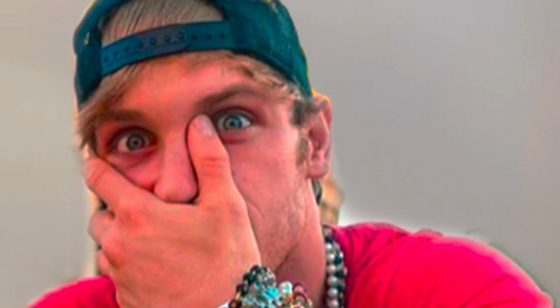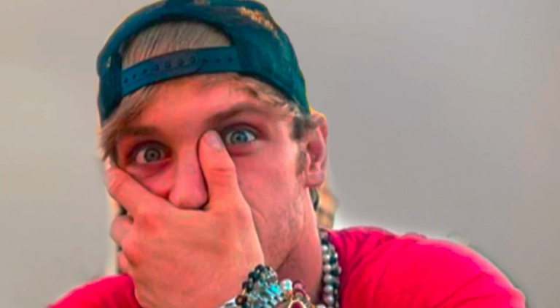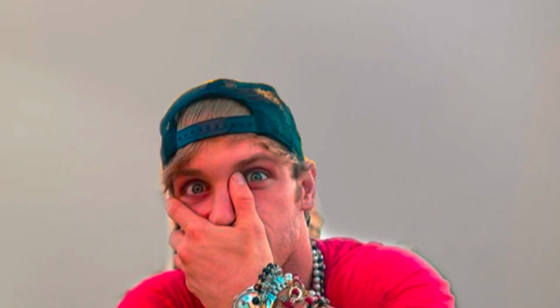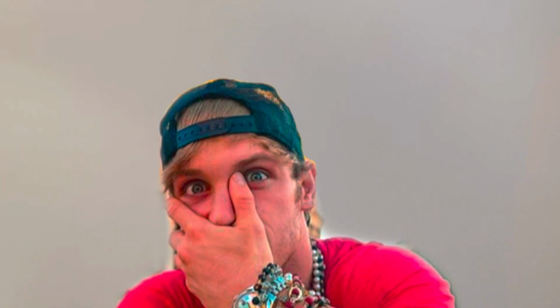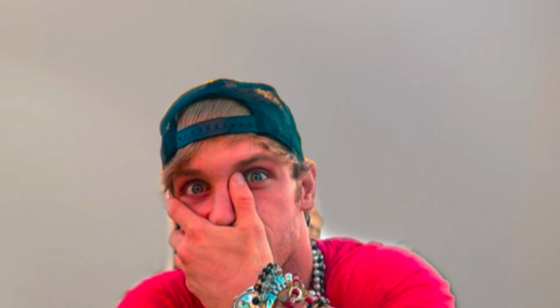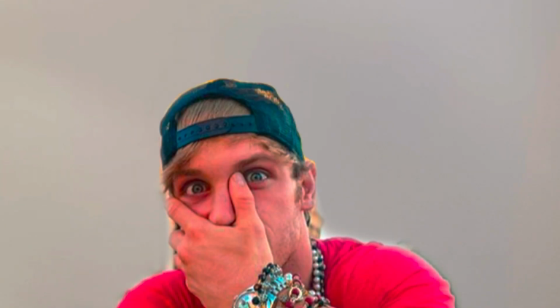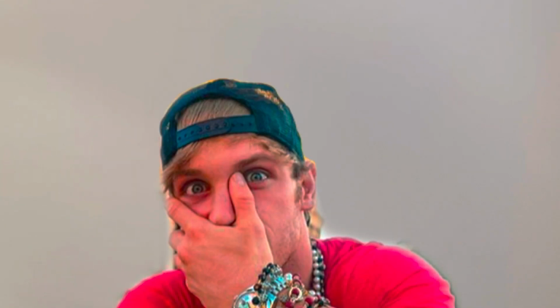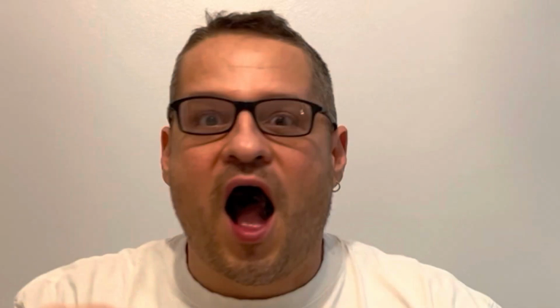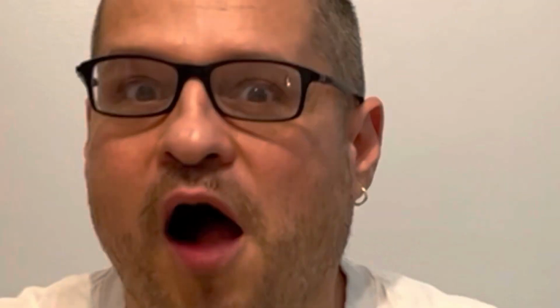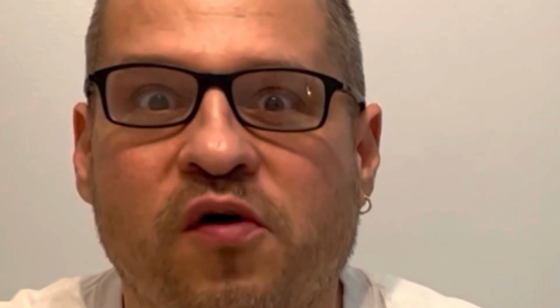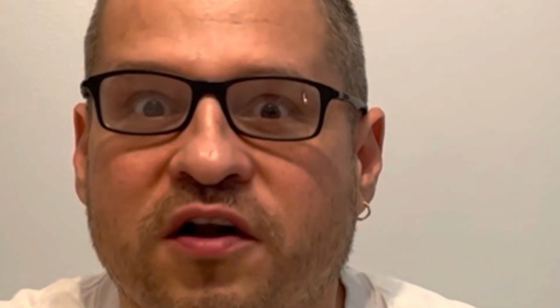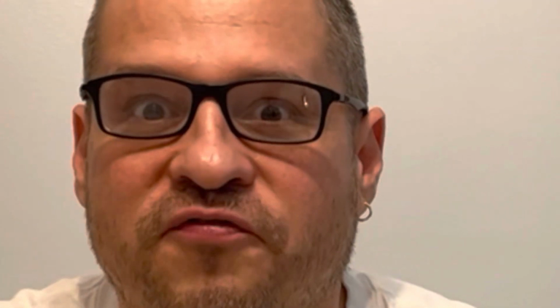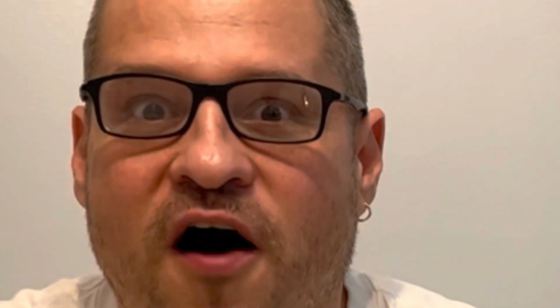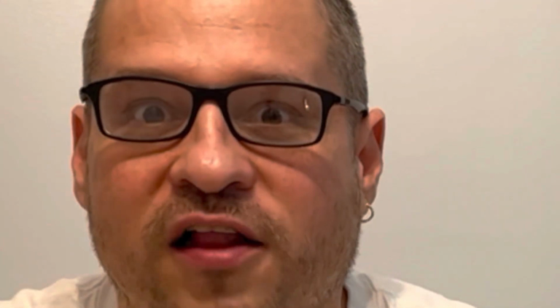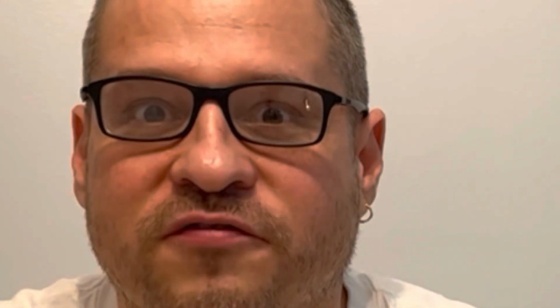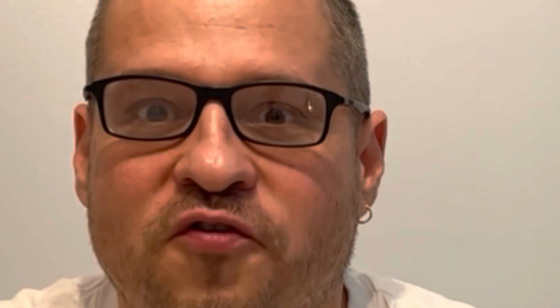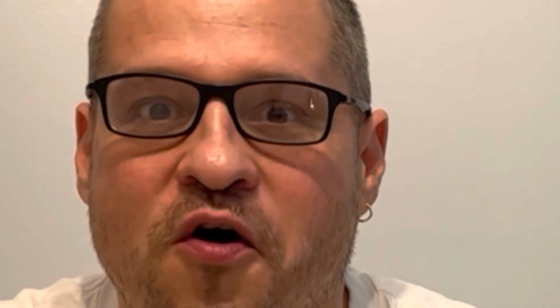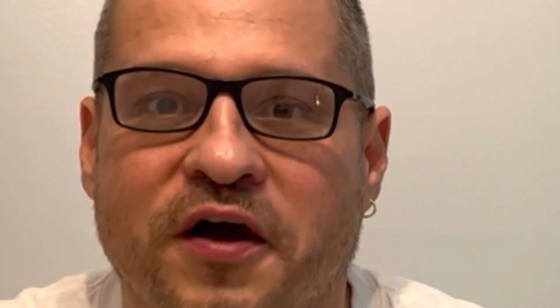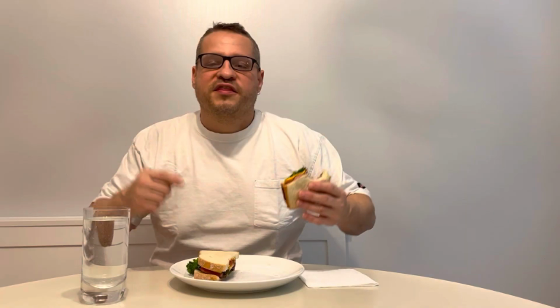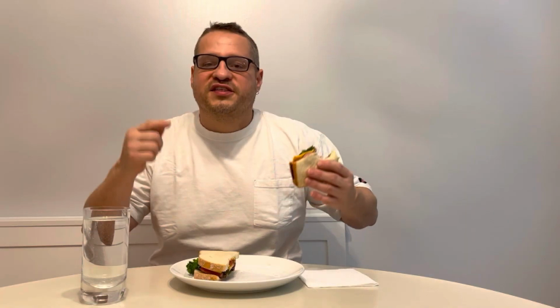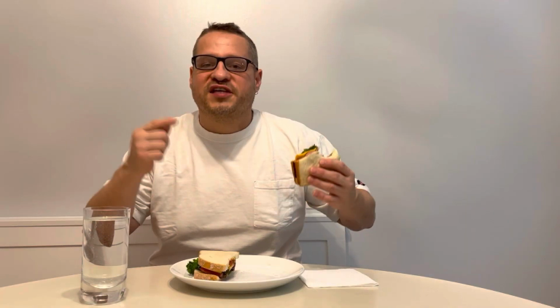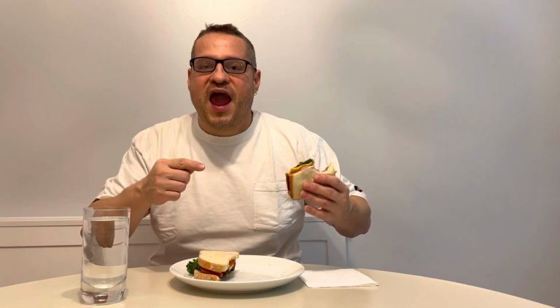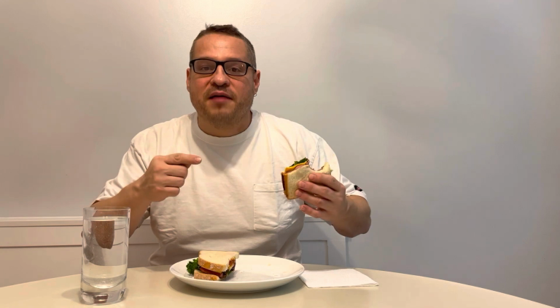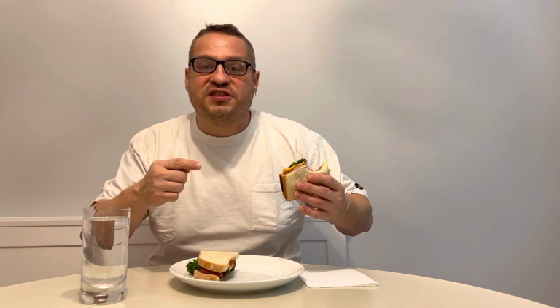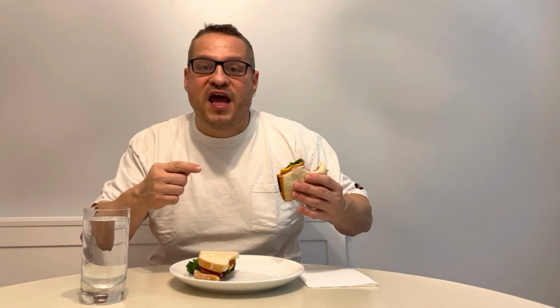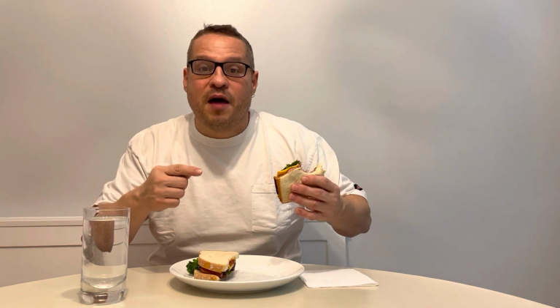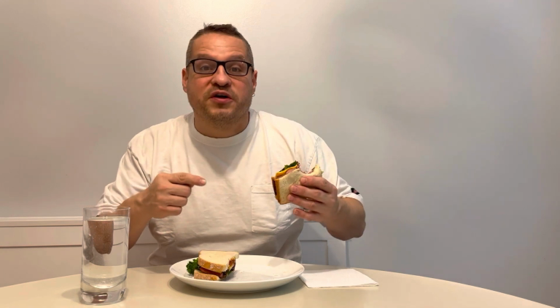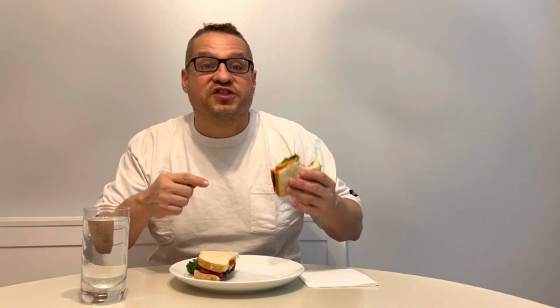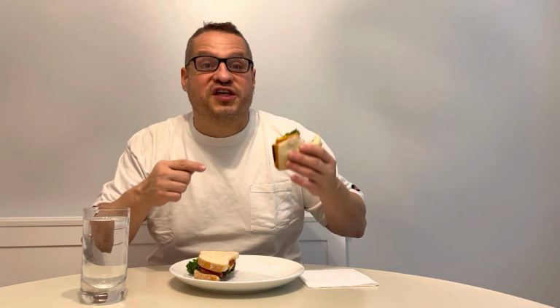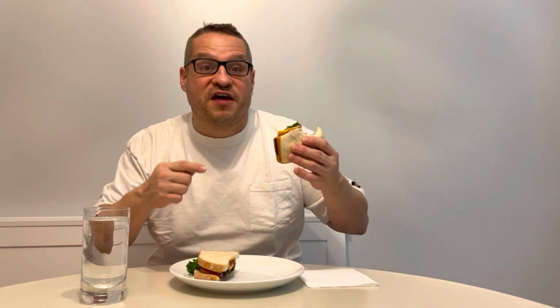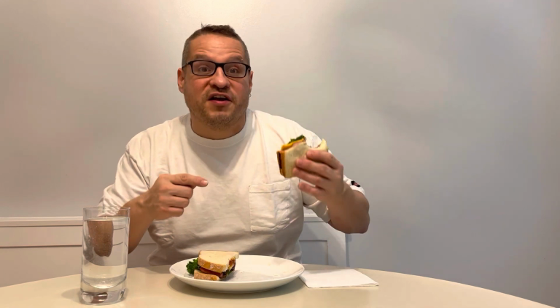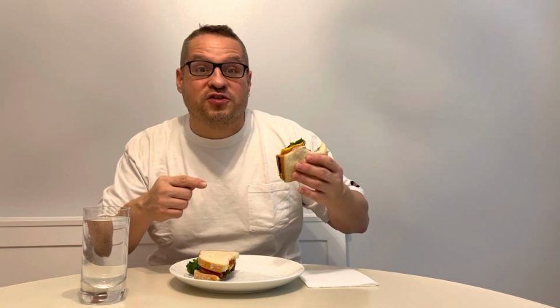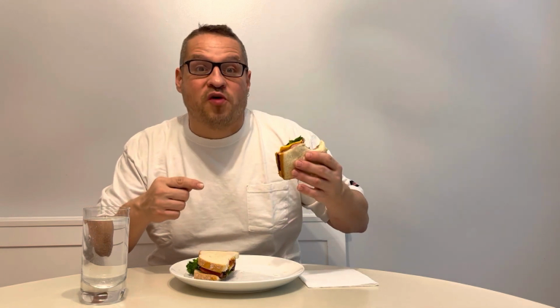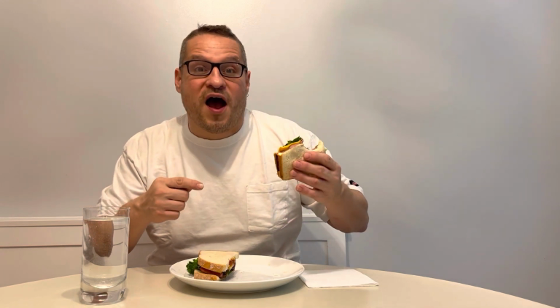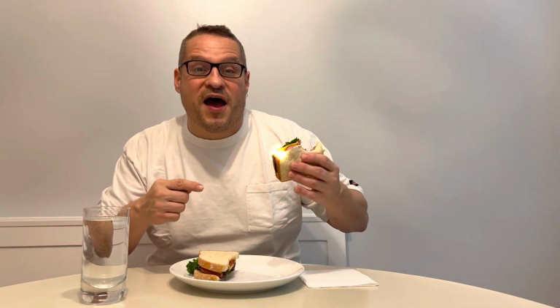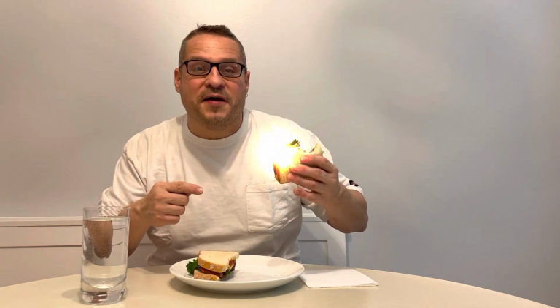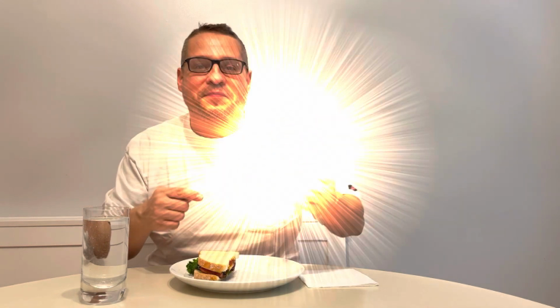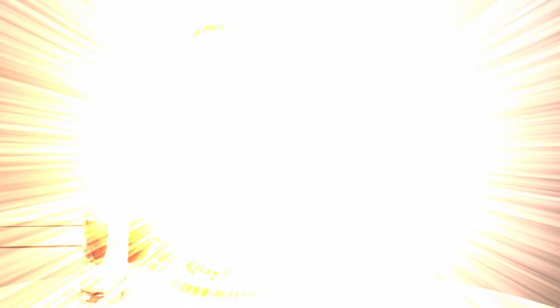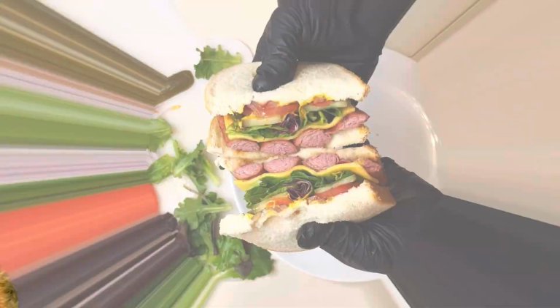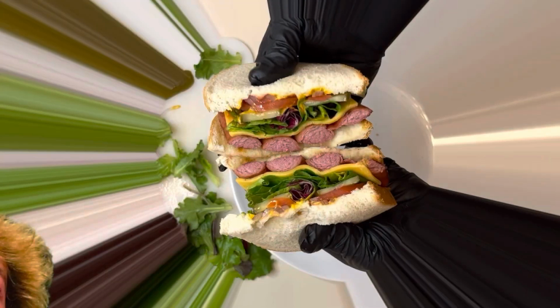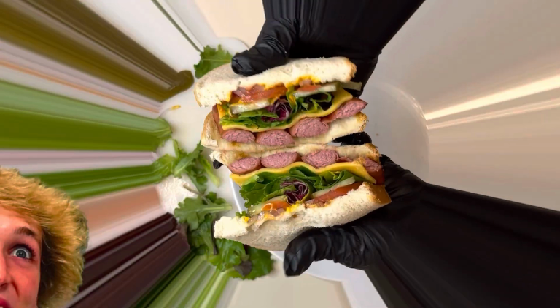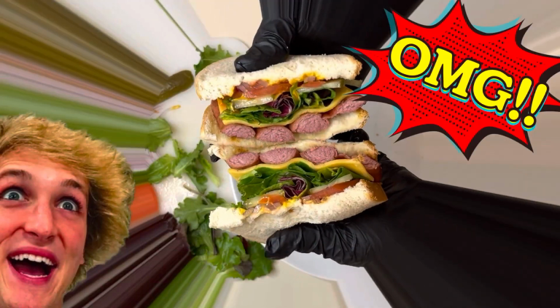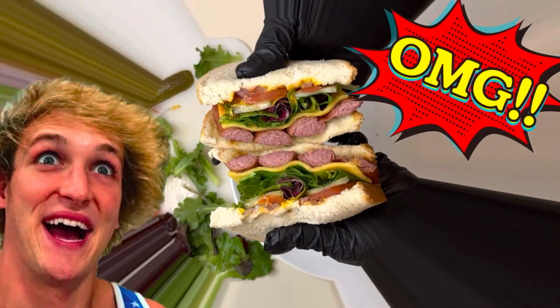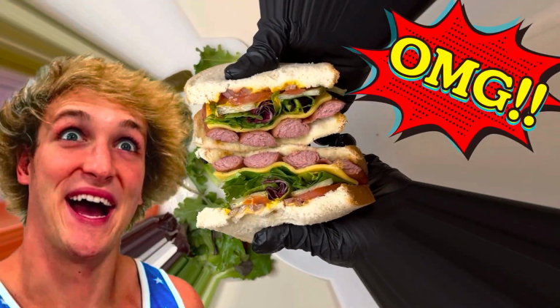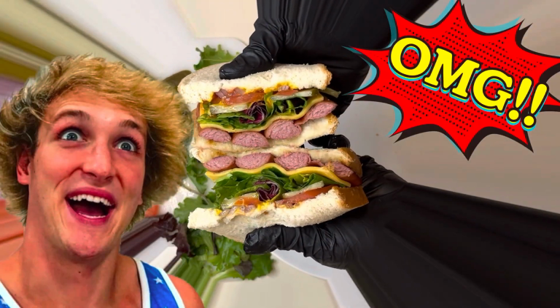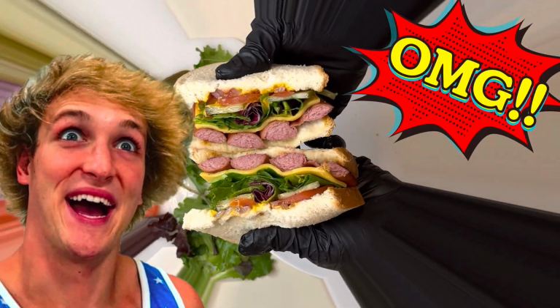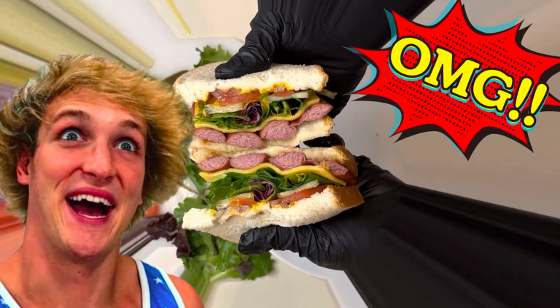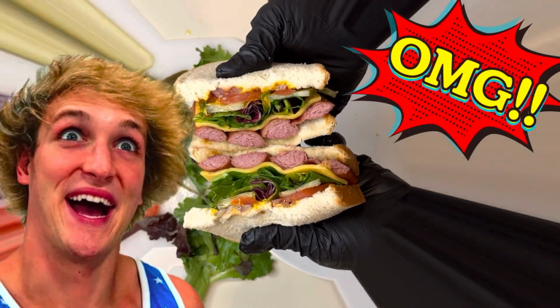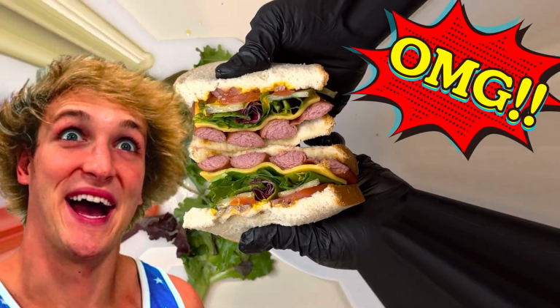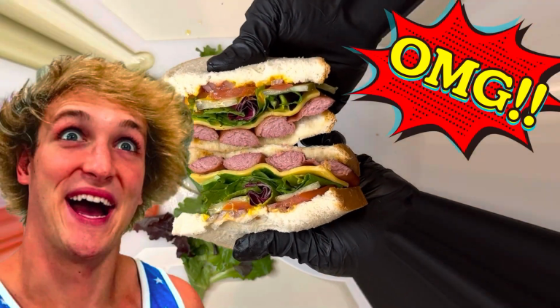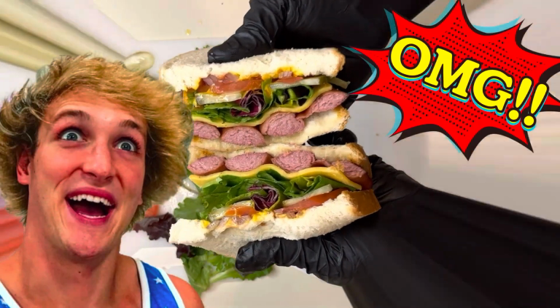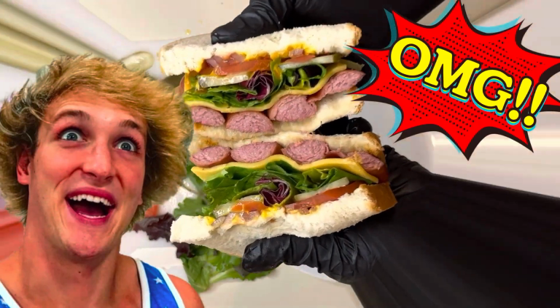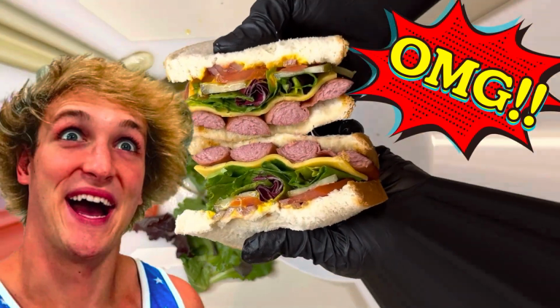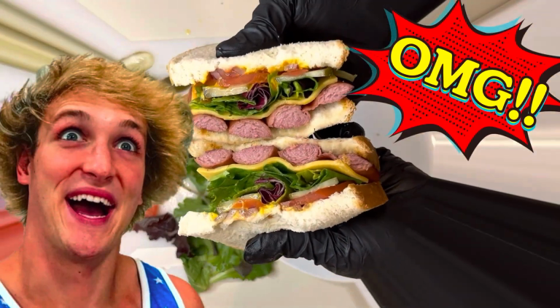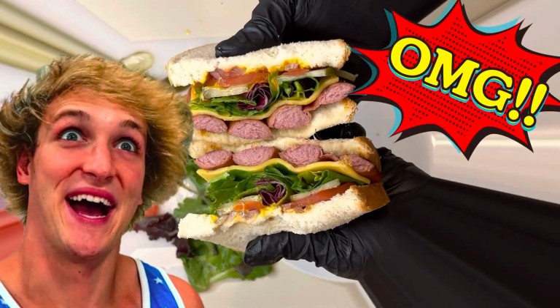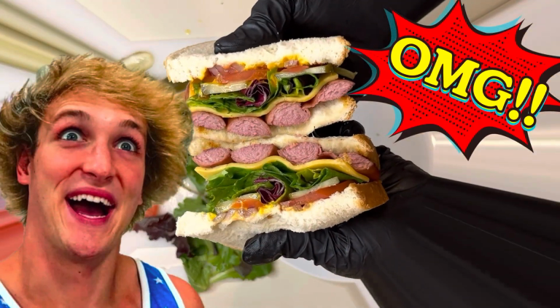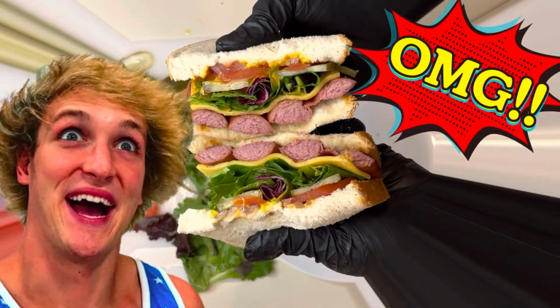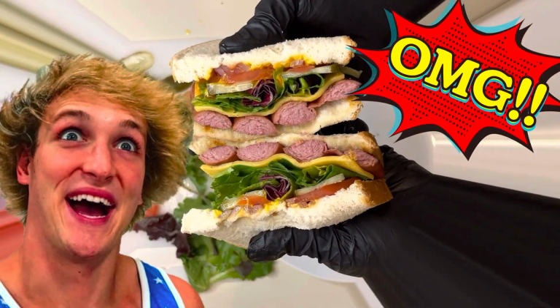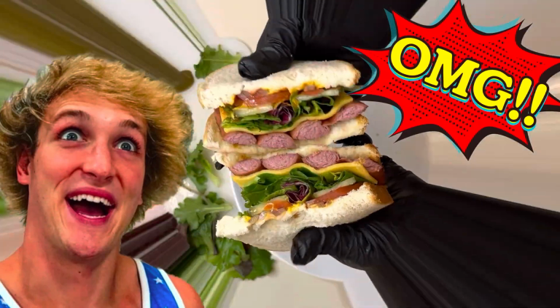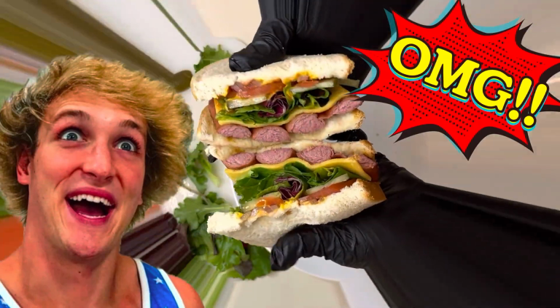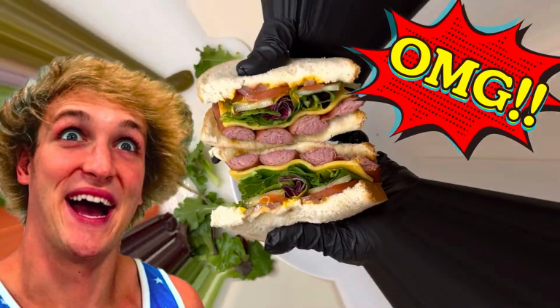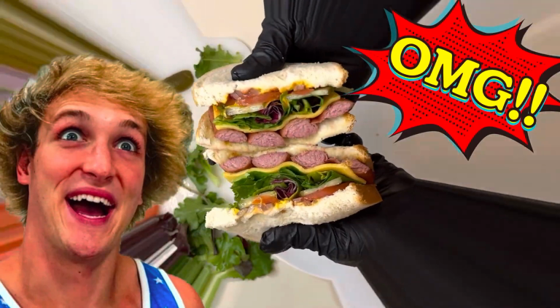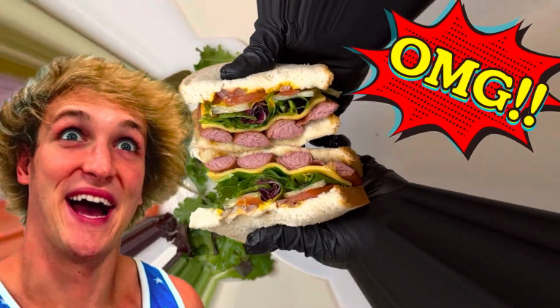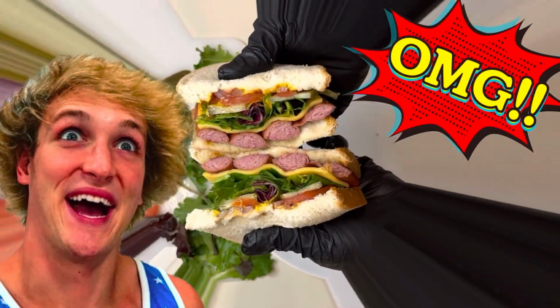Did you just say that? I would have fallen for it. The scam sandwich — give it a try. Is a hot dog a sandwich?